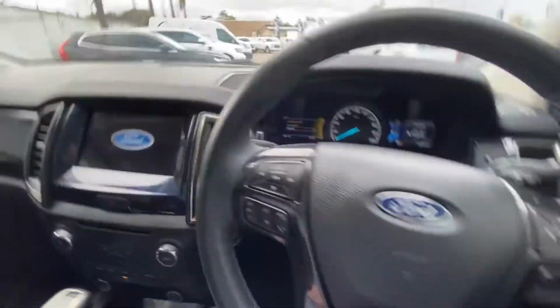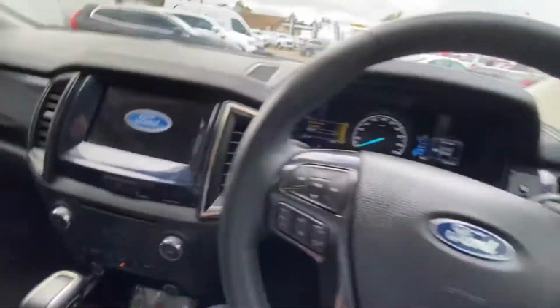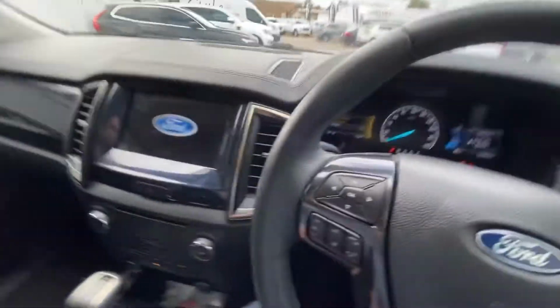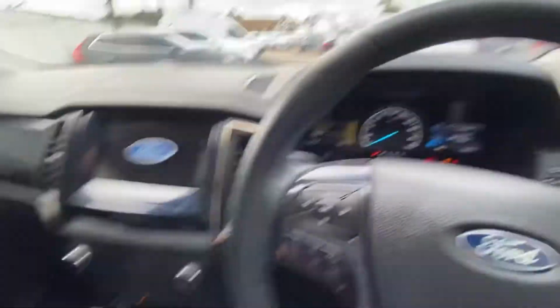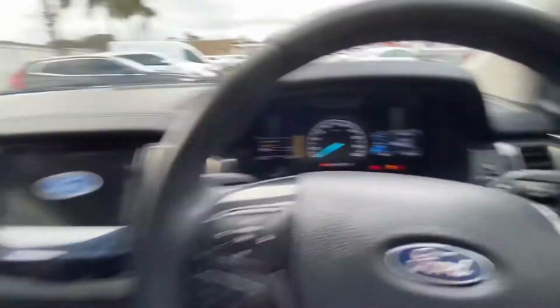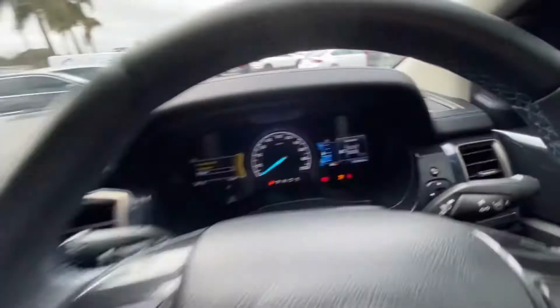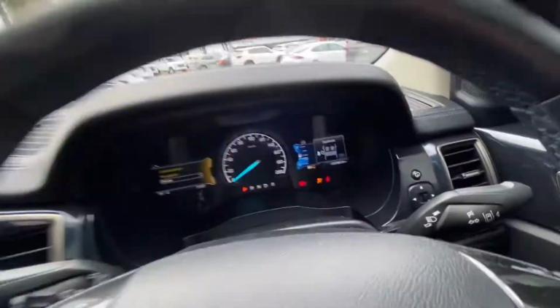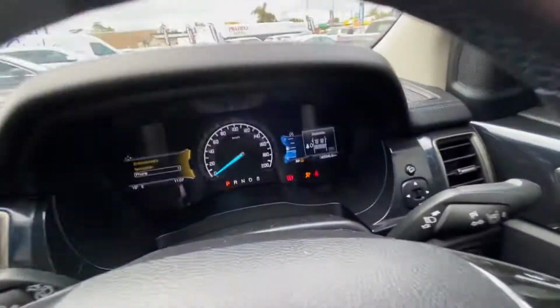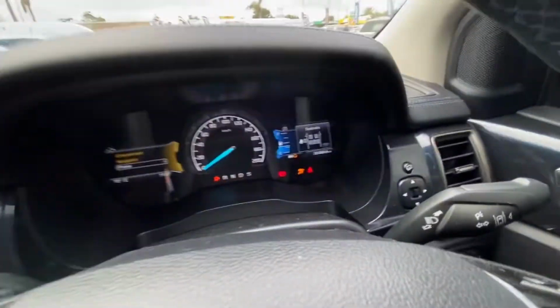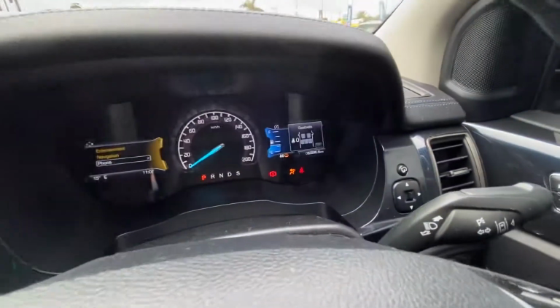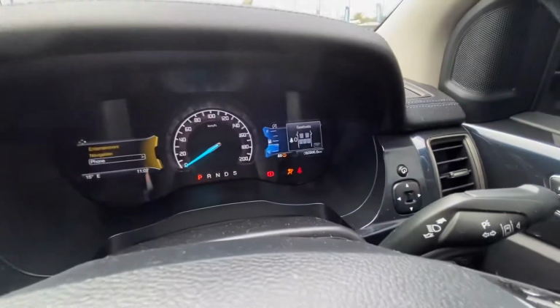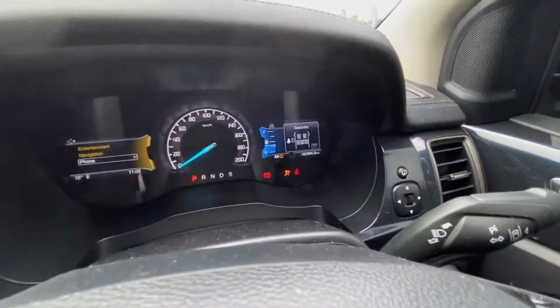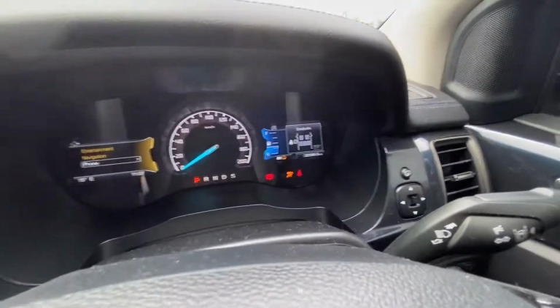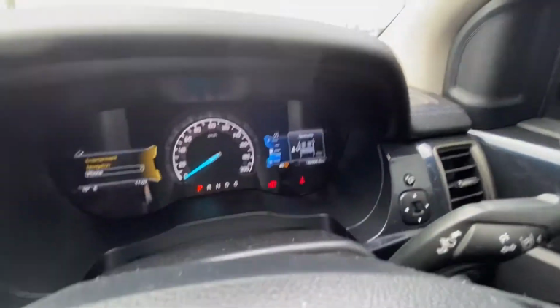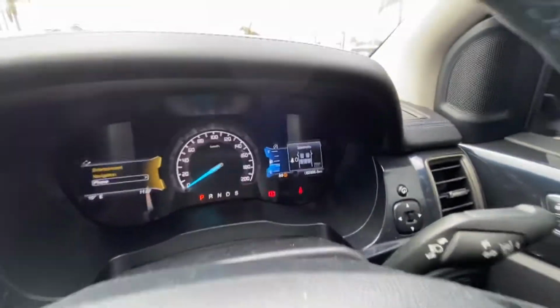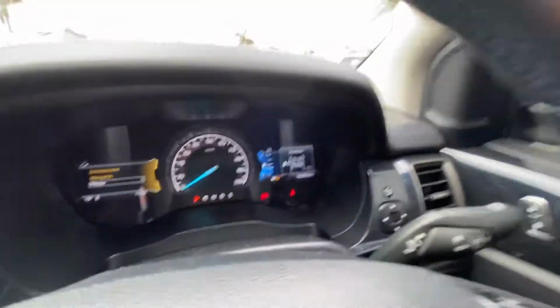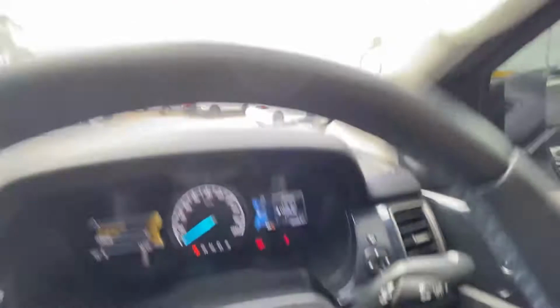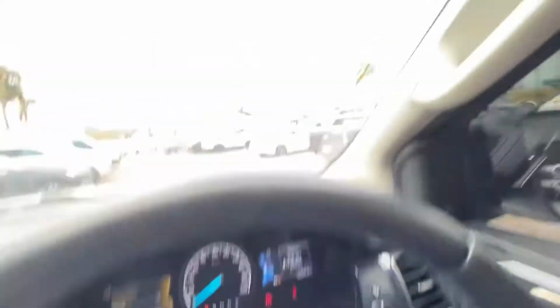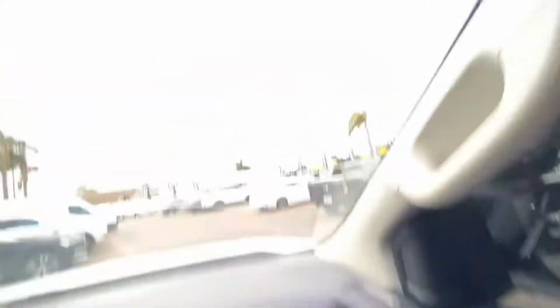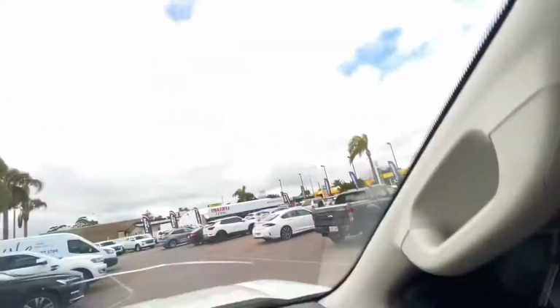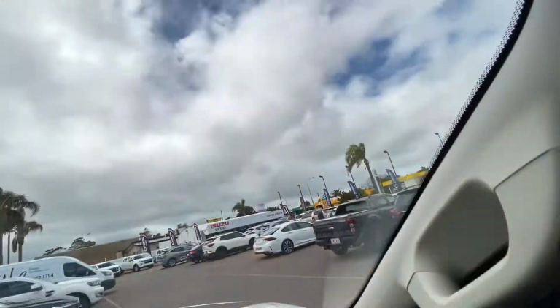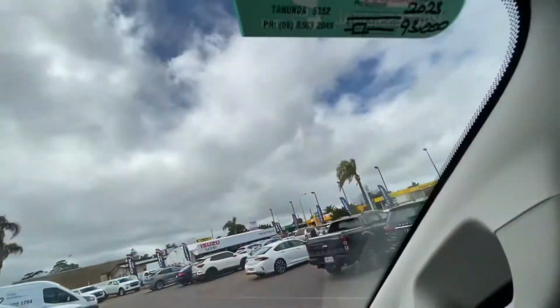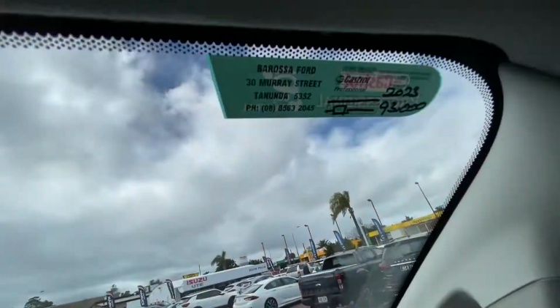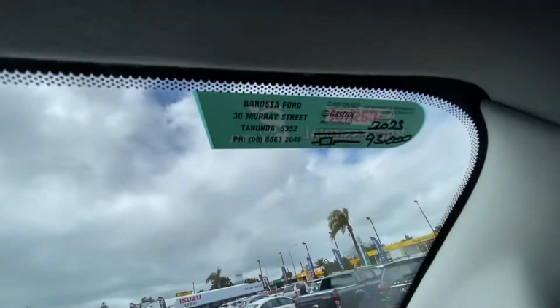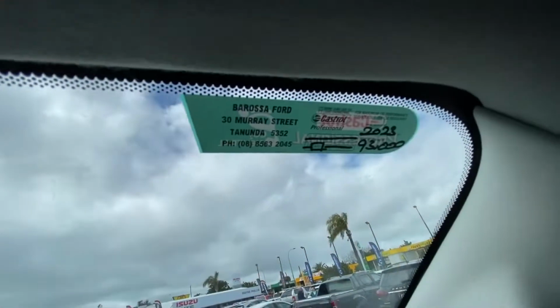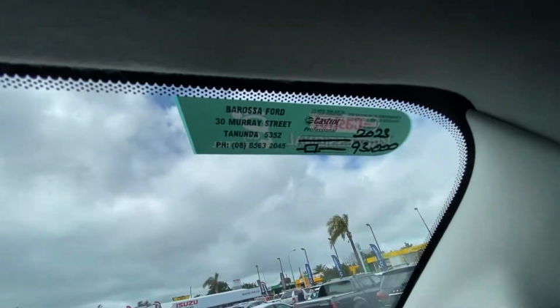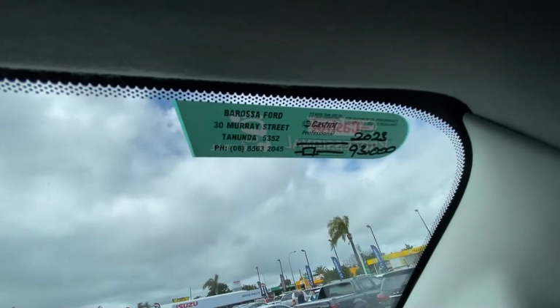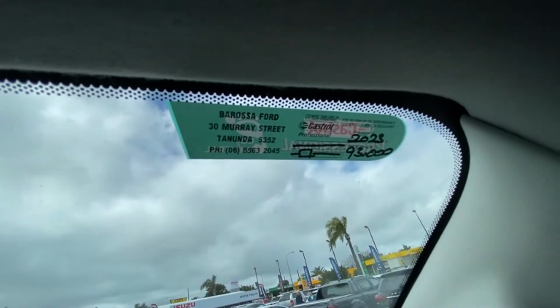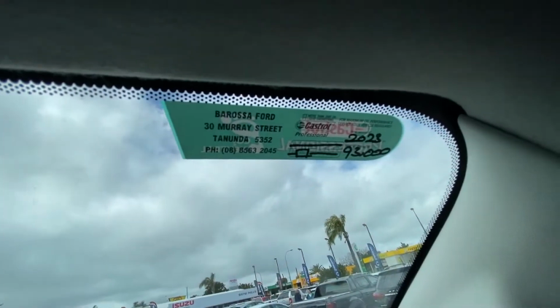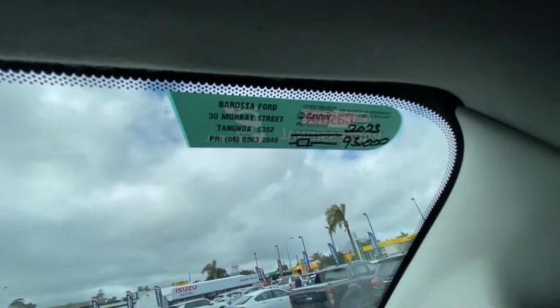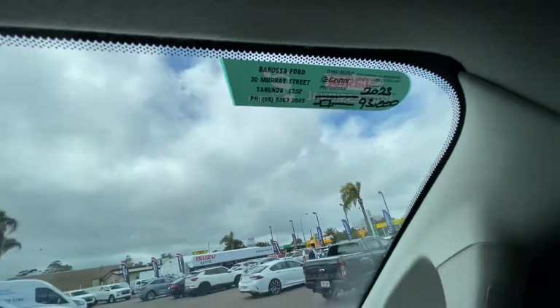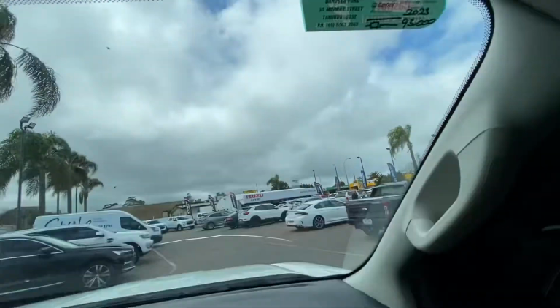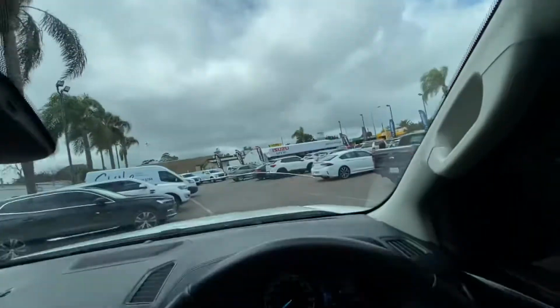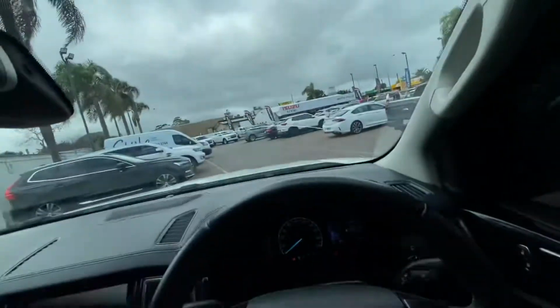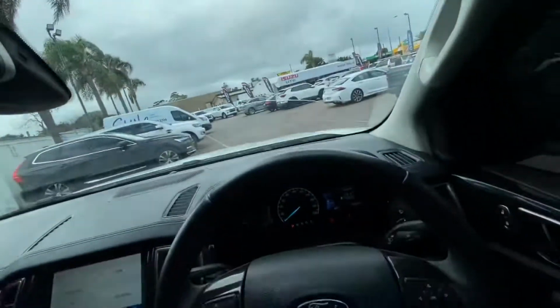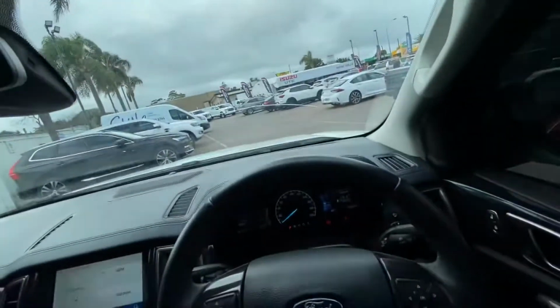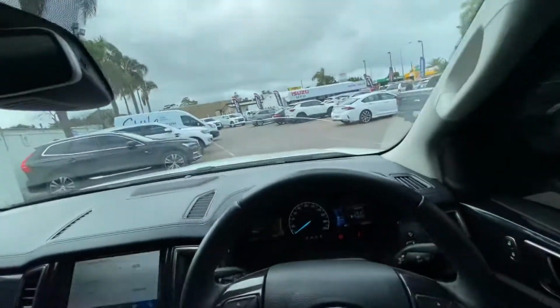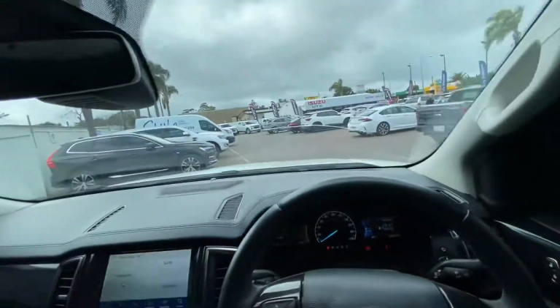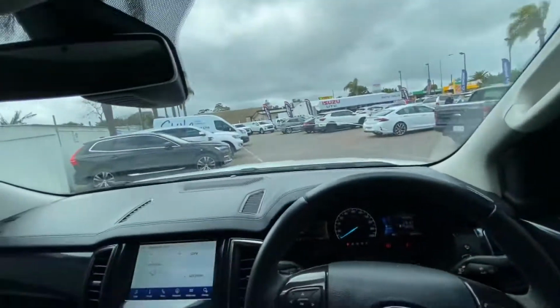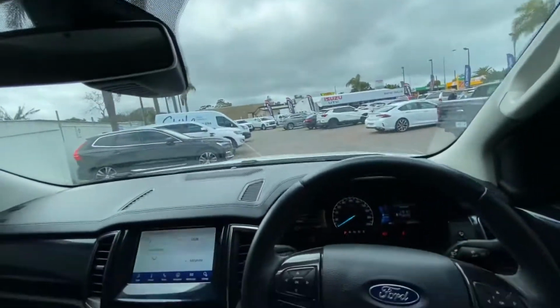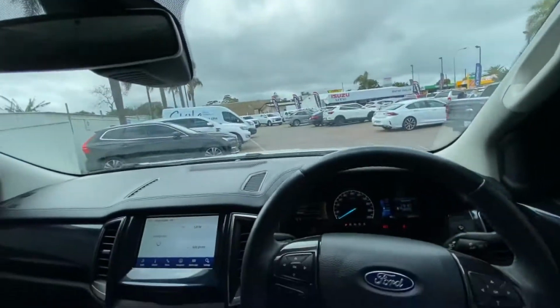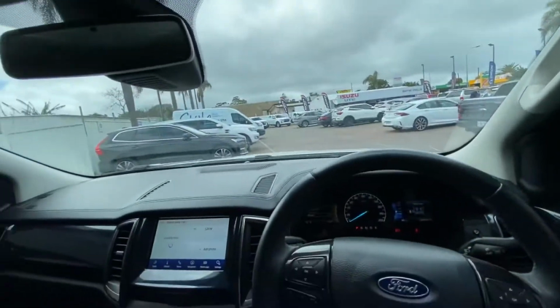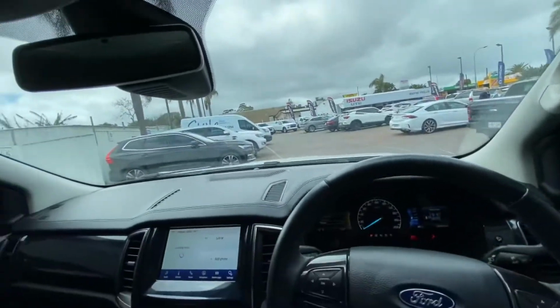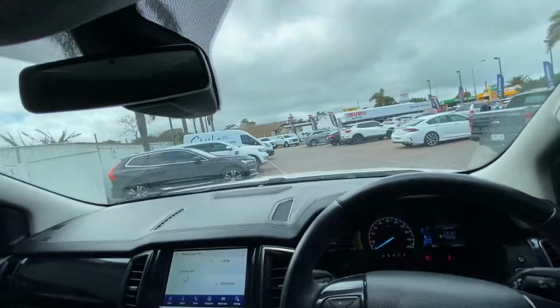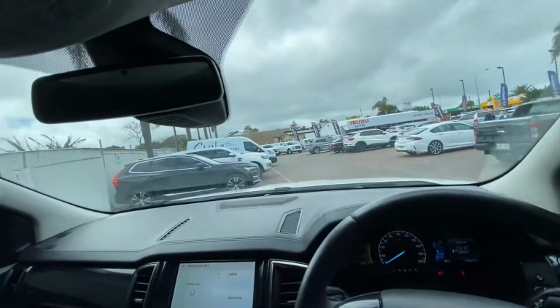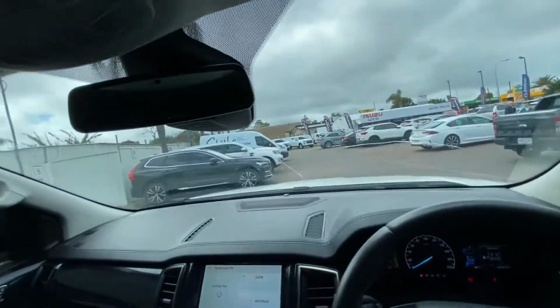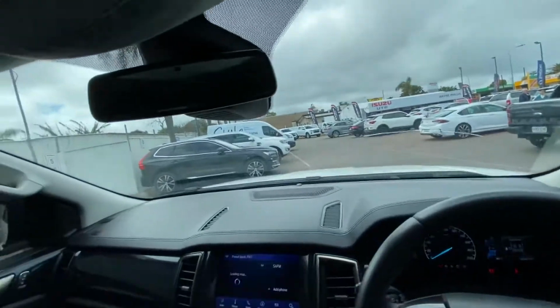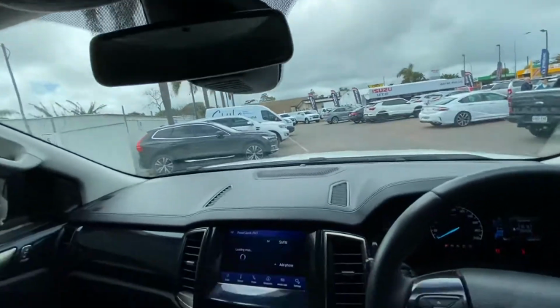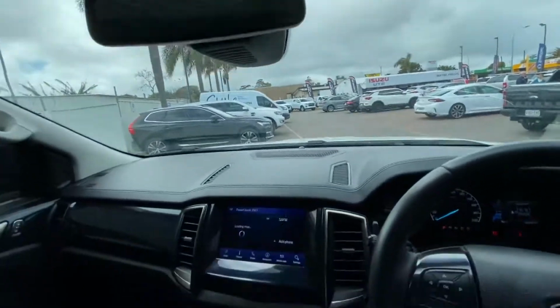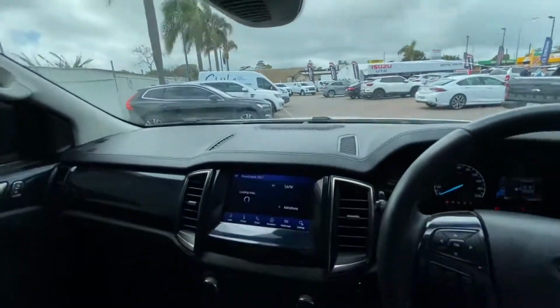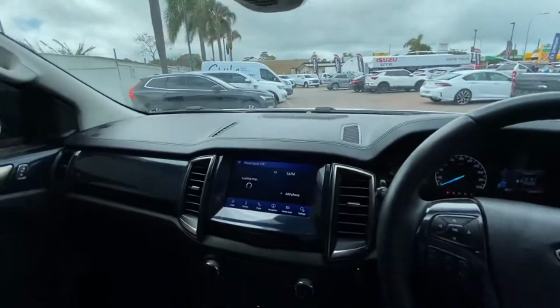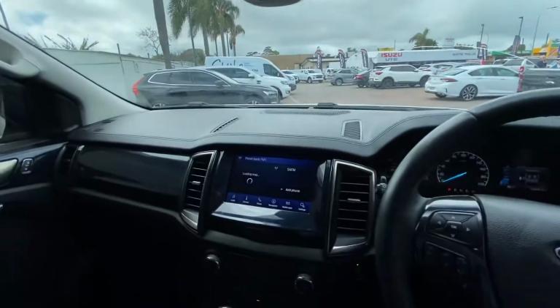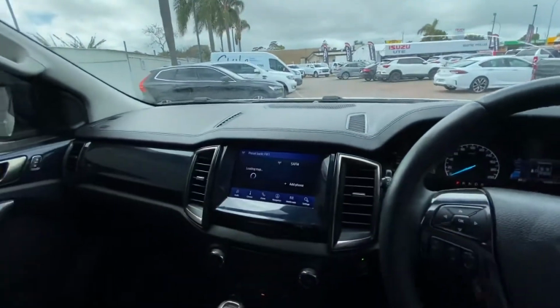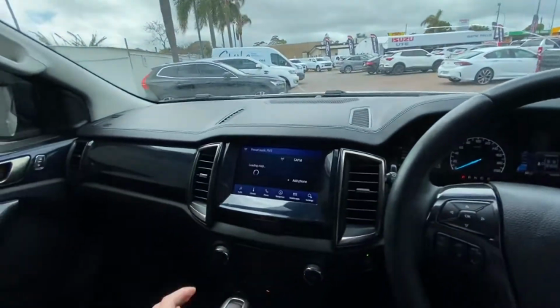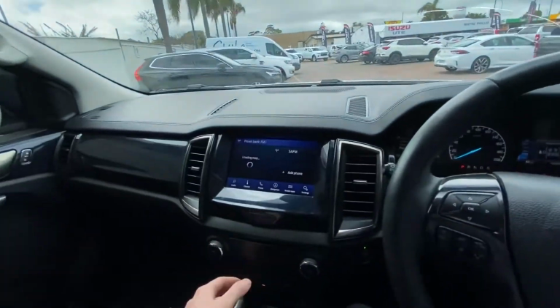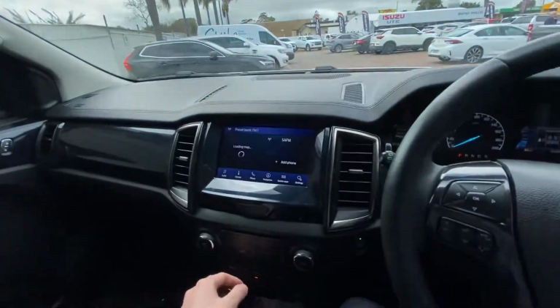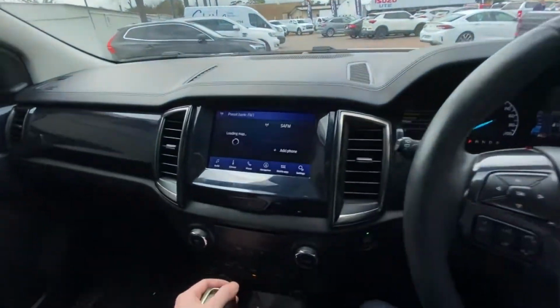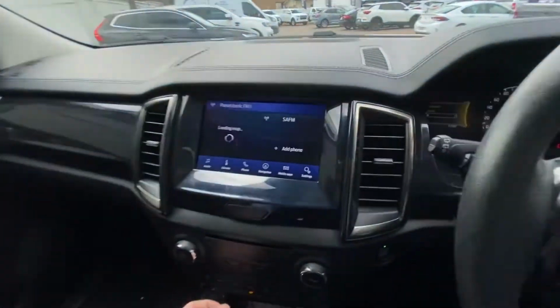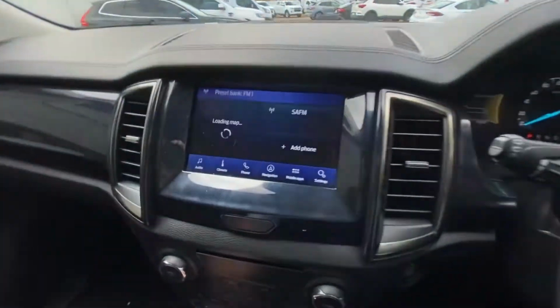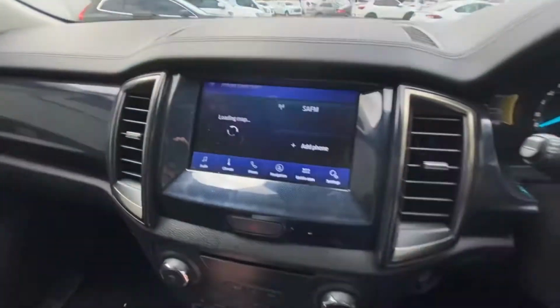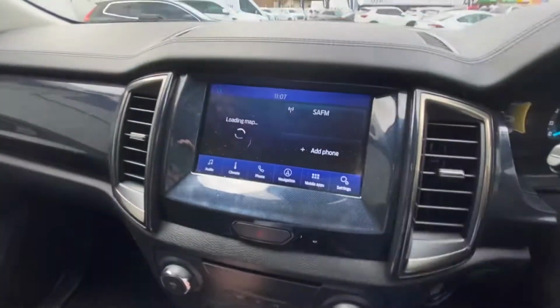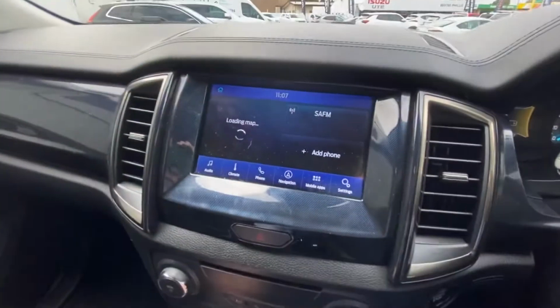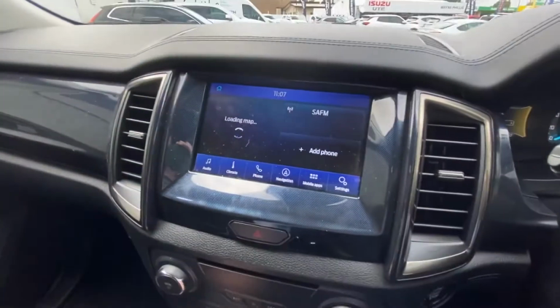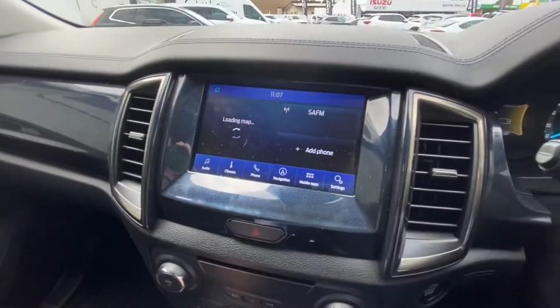It starts at 82,000km, not due for a service until 93,000km or August of next year. So same as the other one.